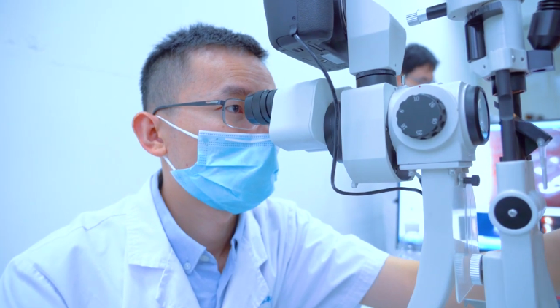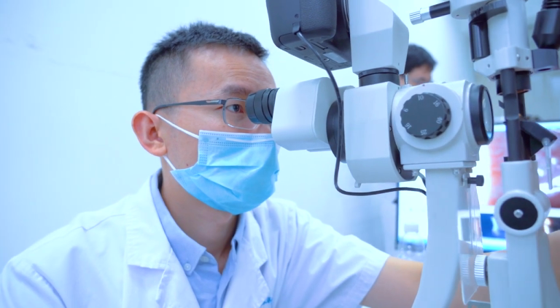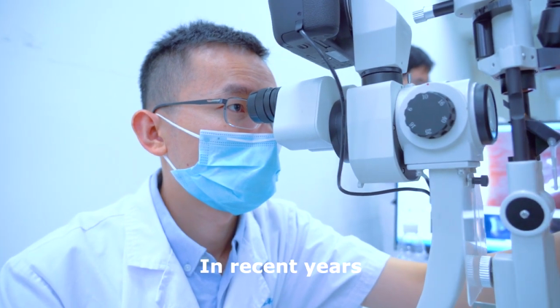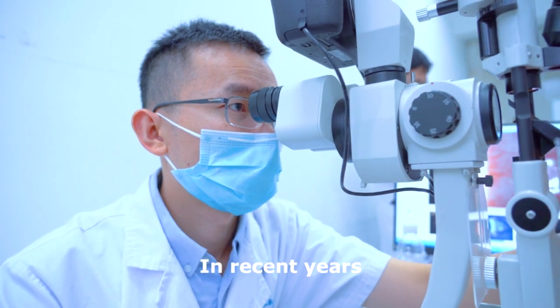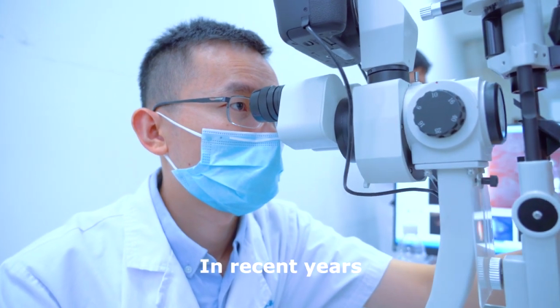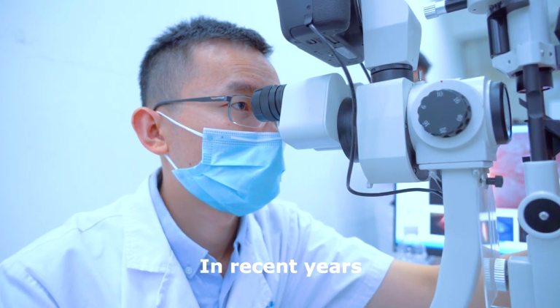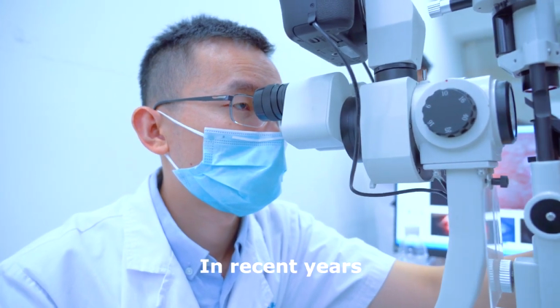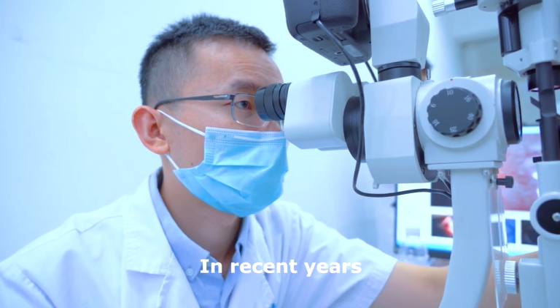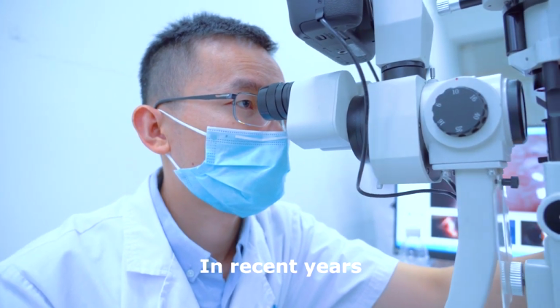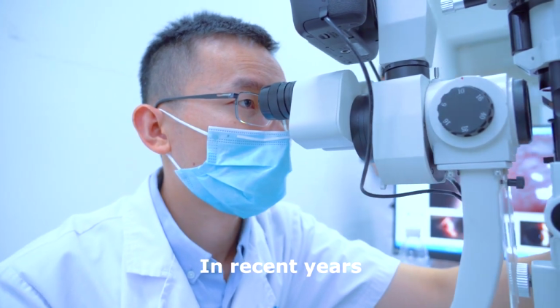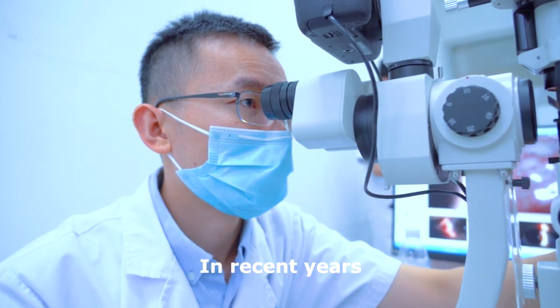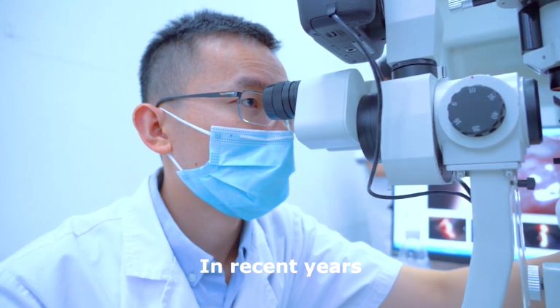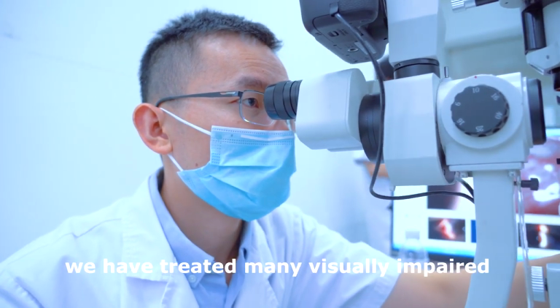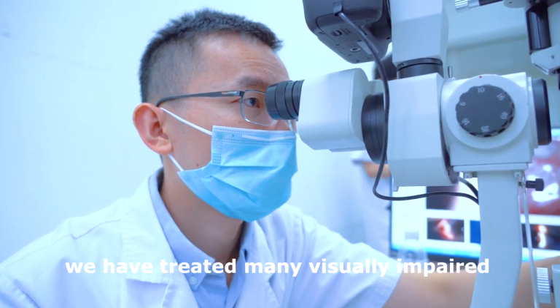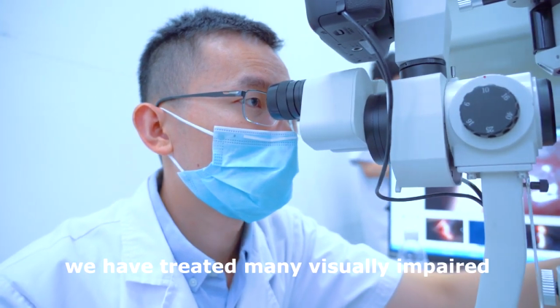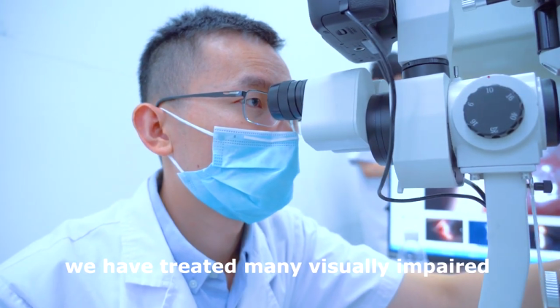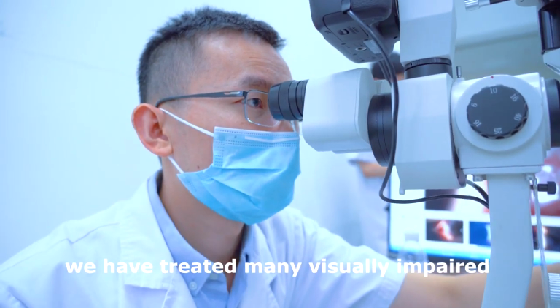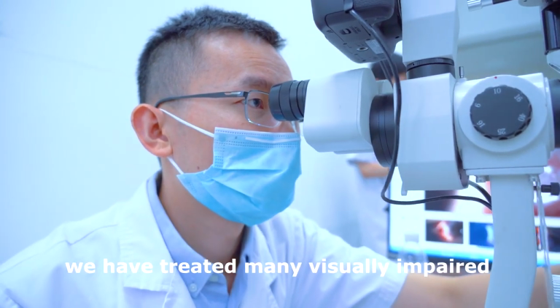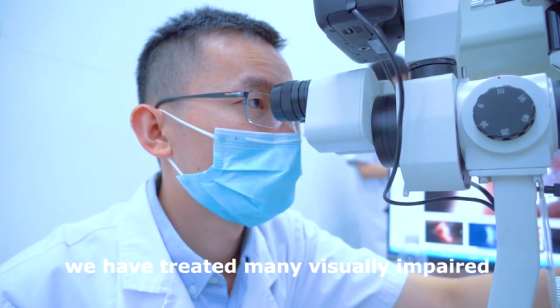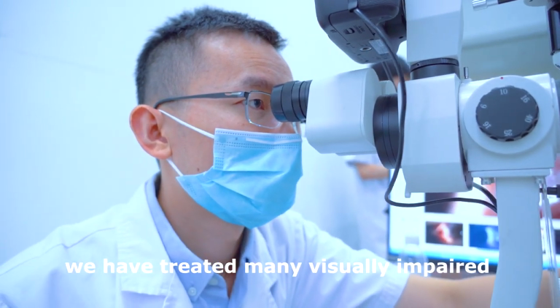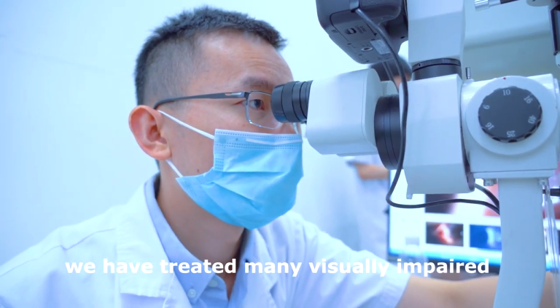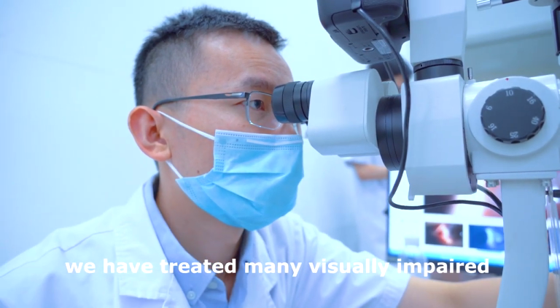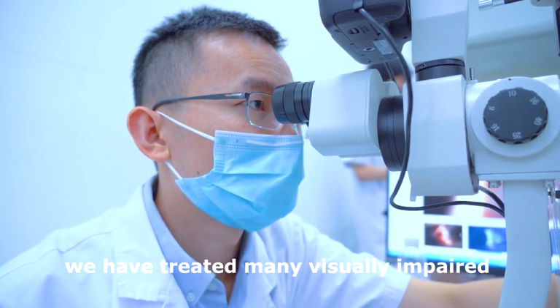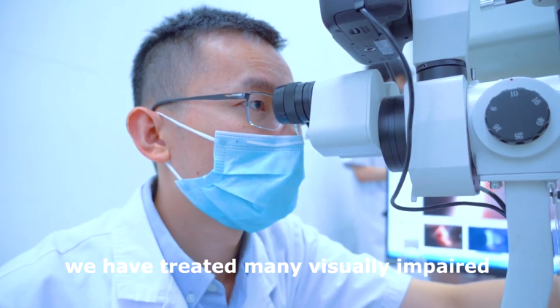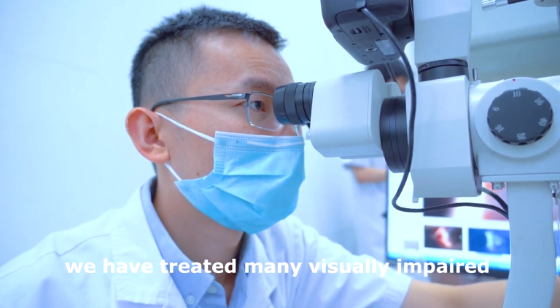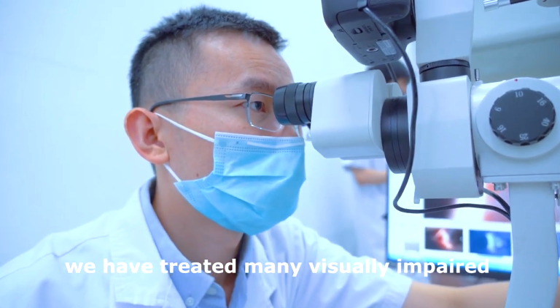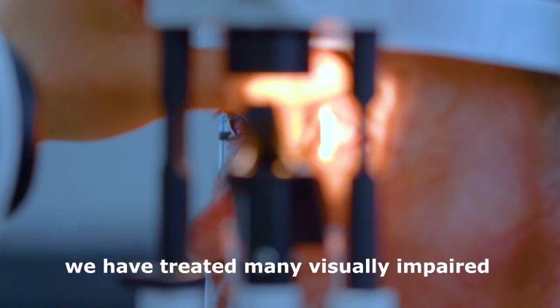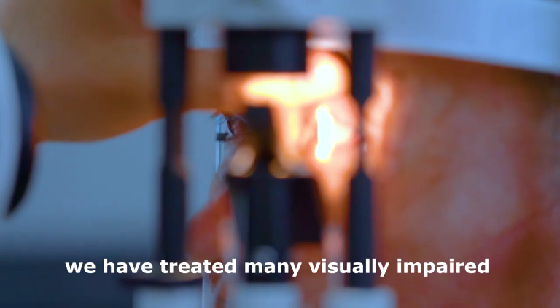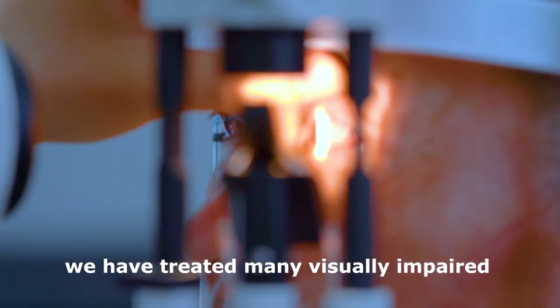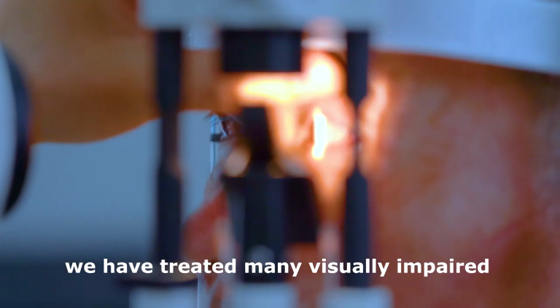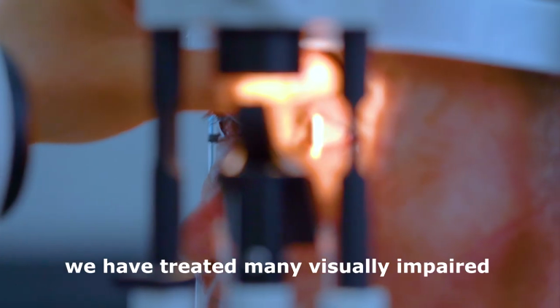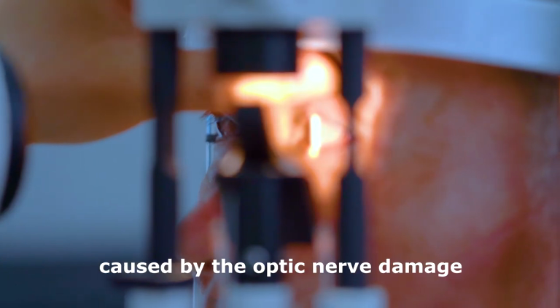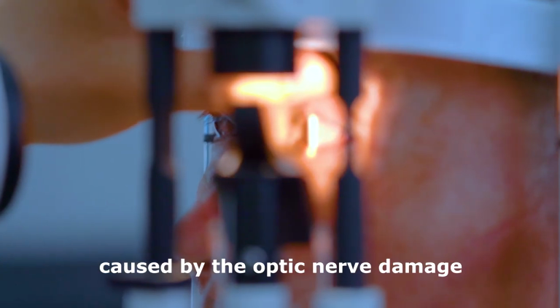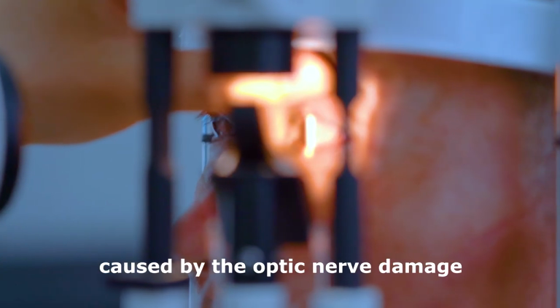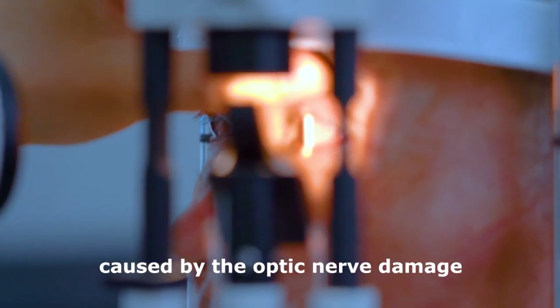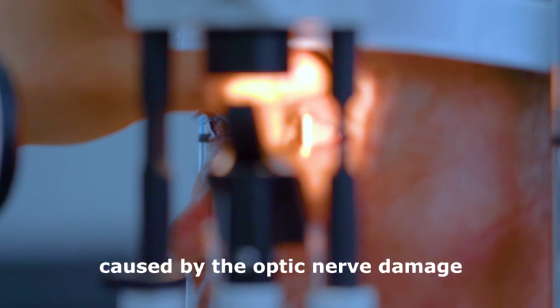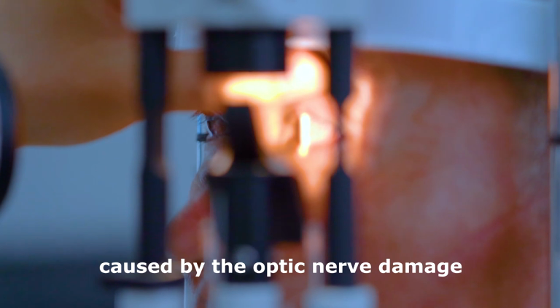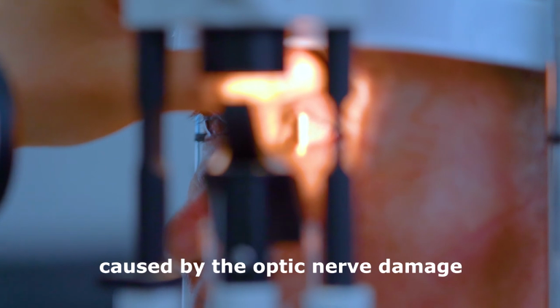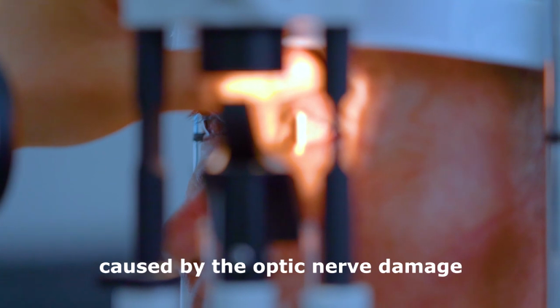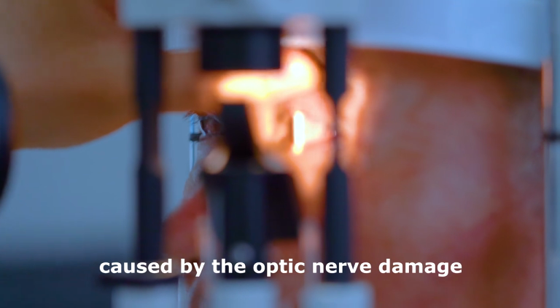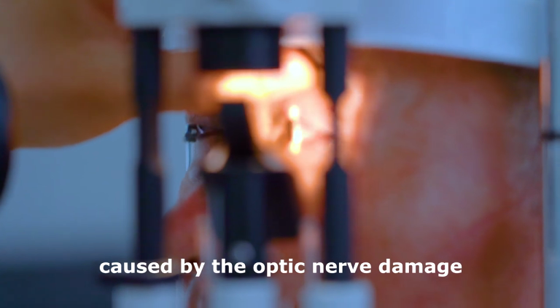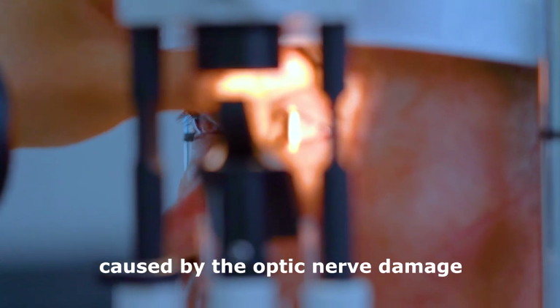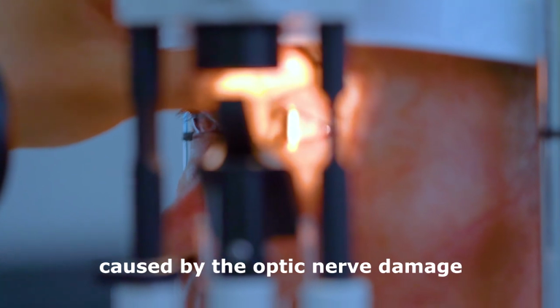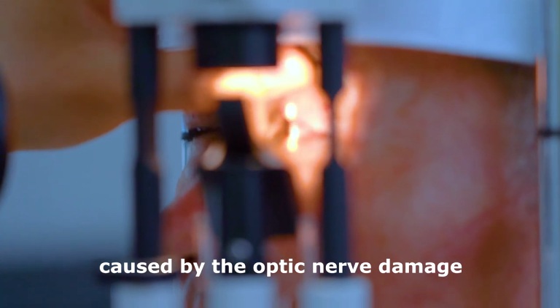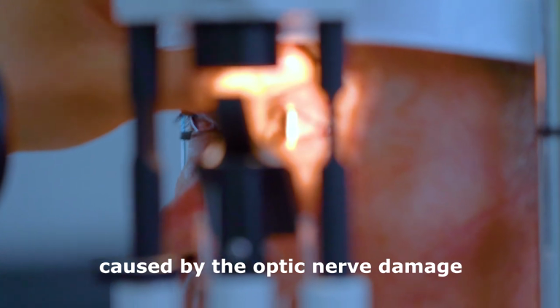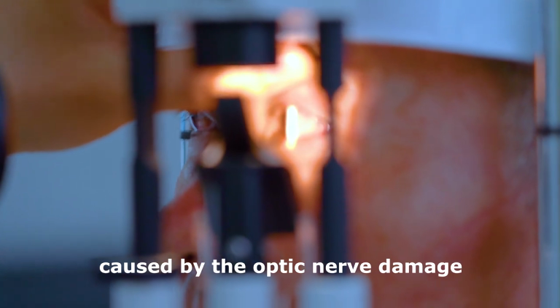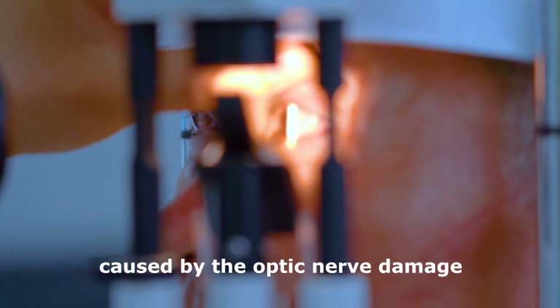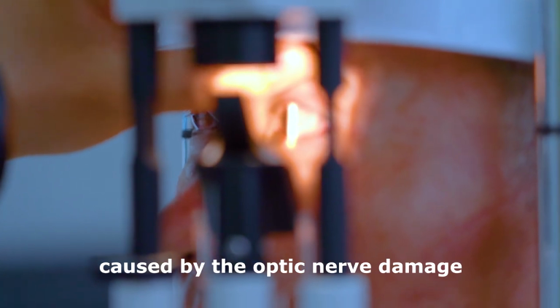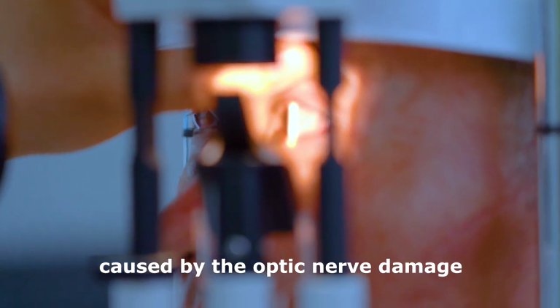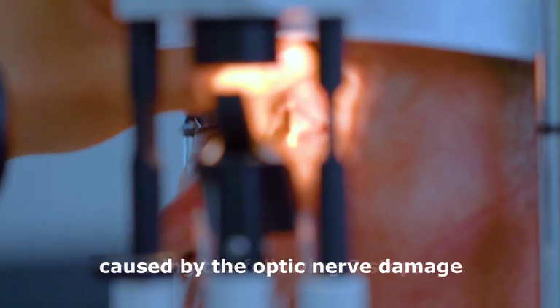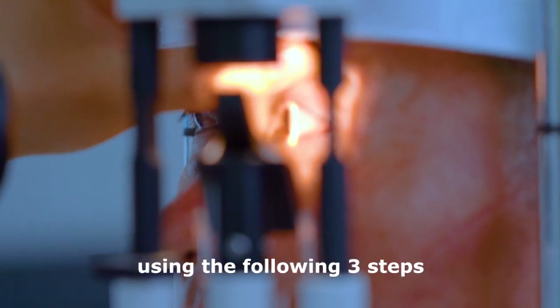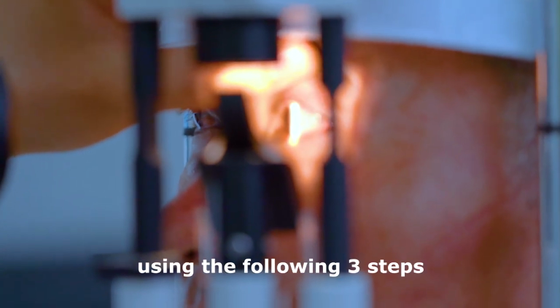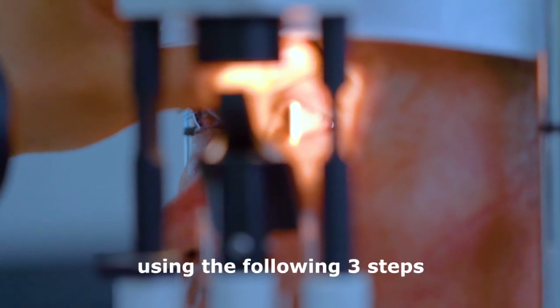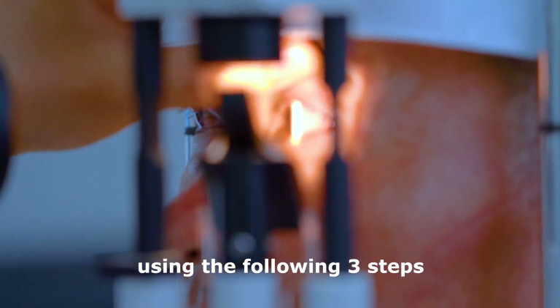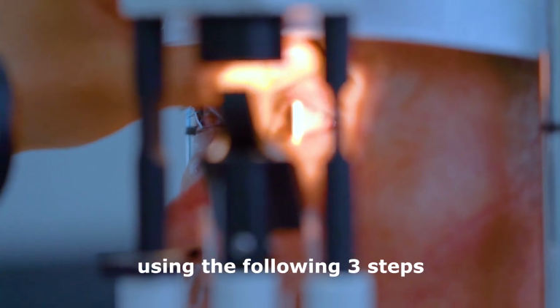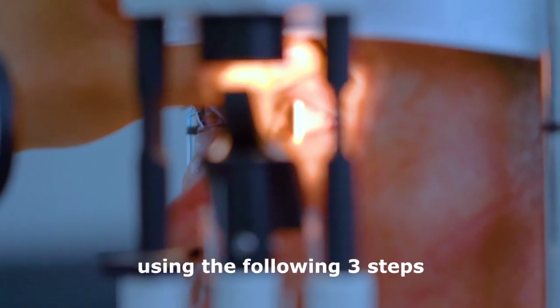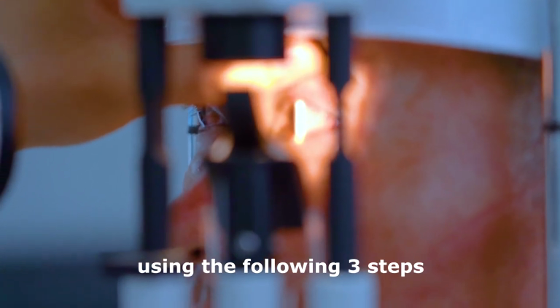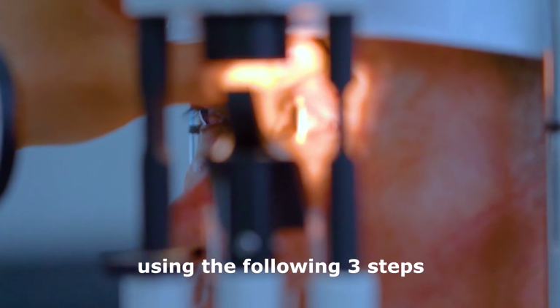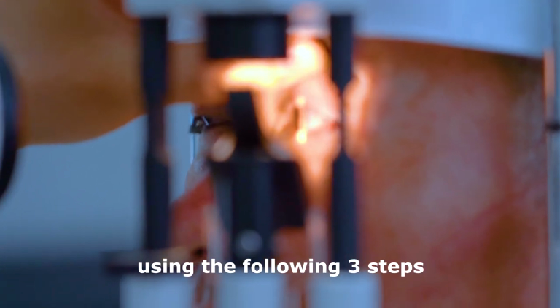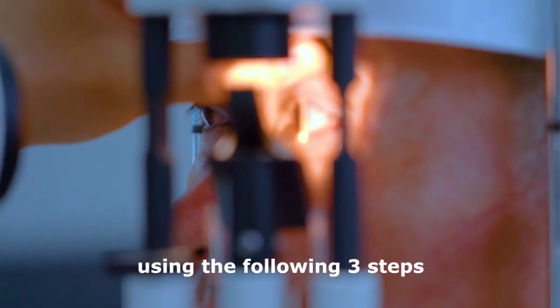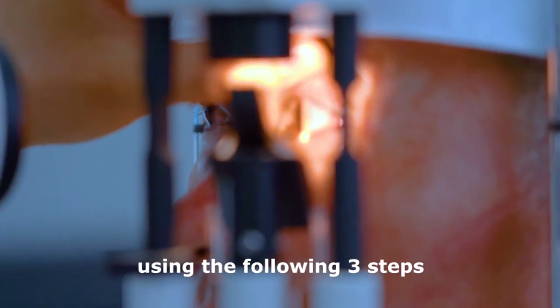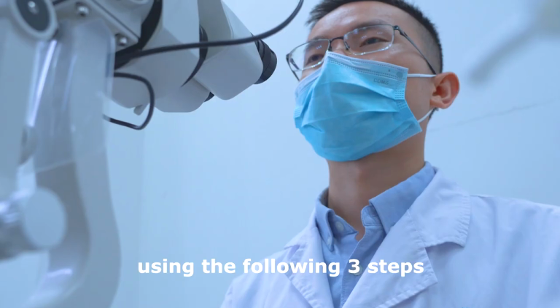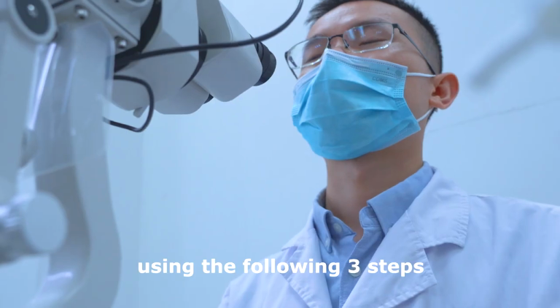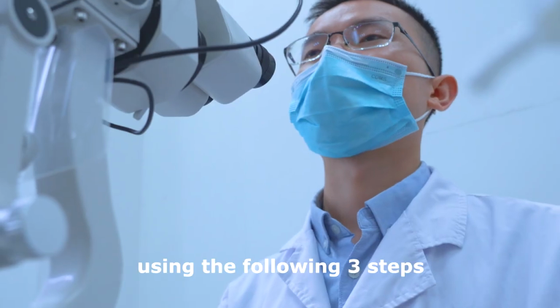In recent years, we have treated many visually impaired patients caused by optic nerve damage, using the following 3 steps.